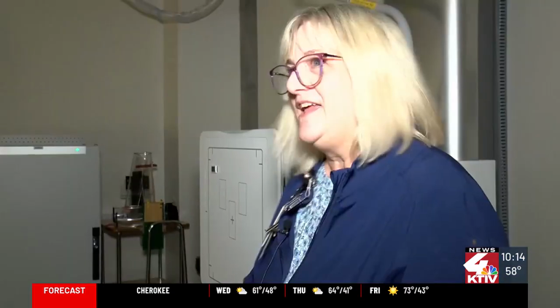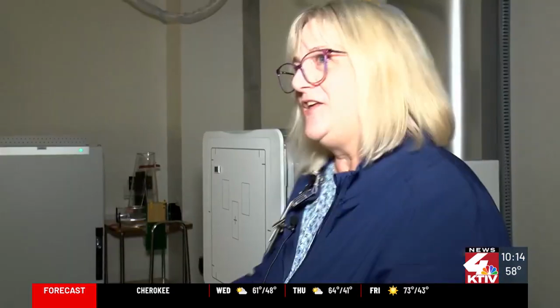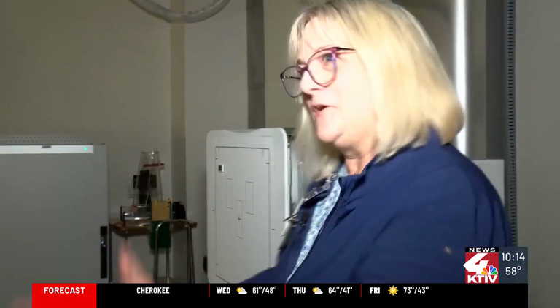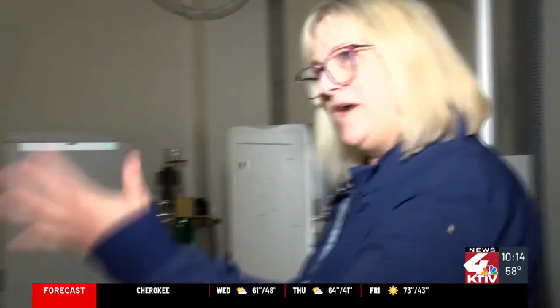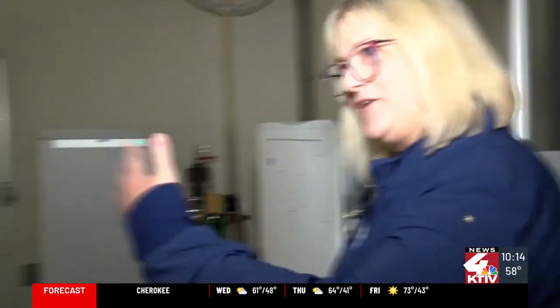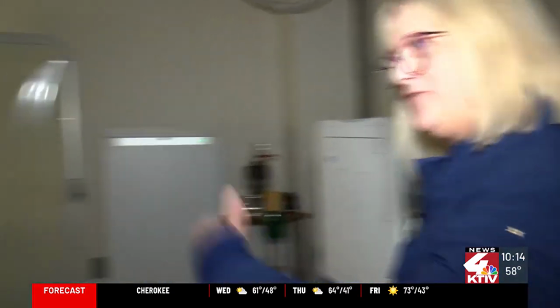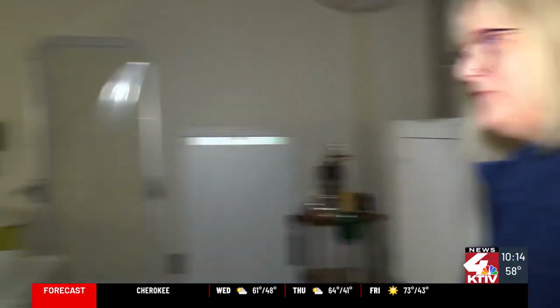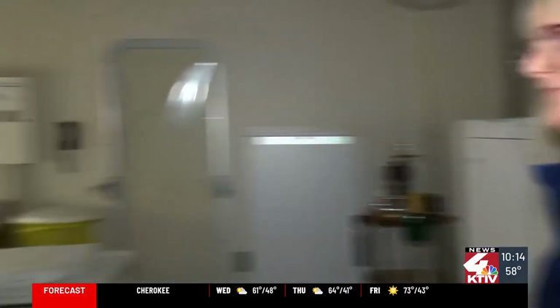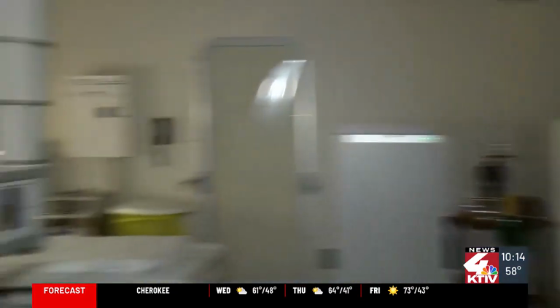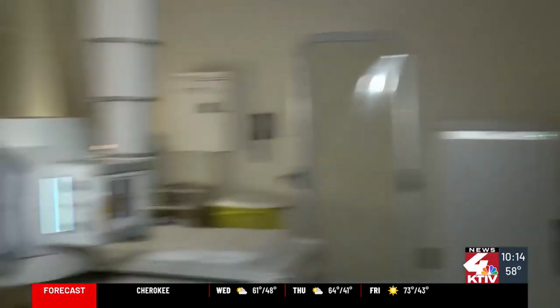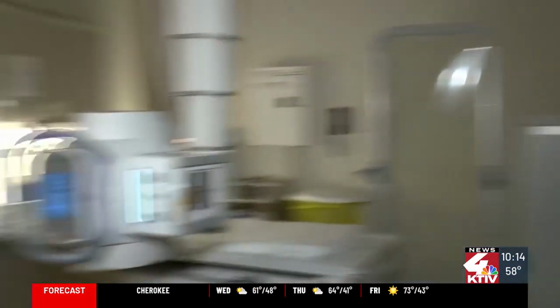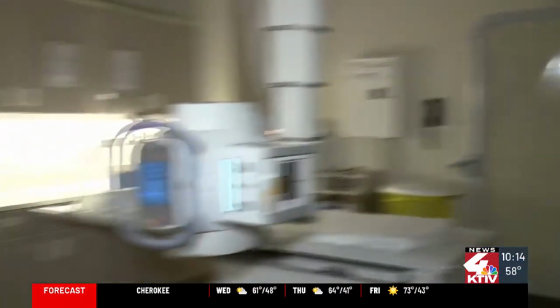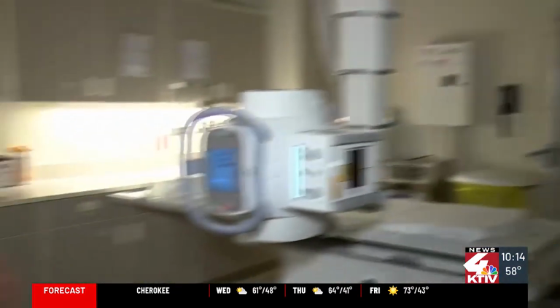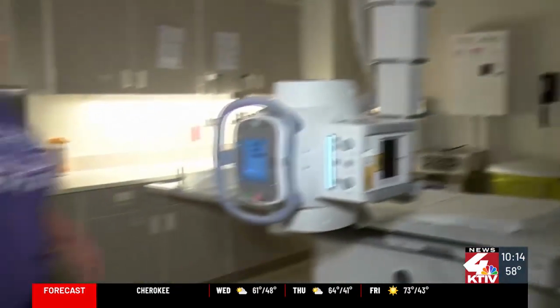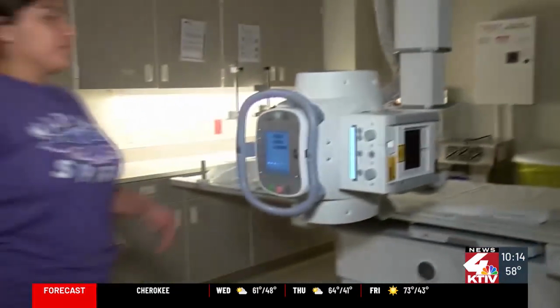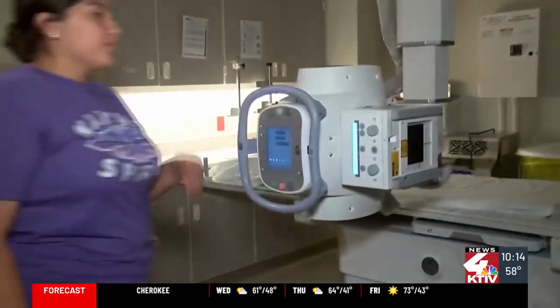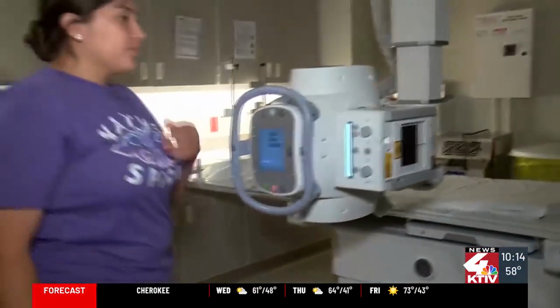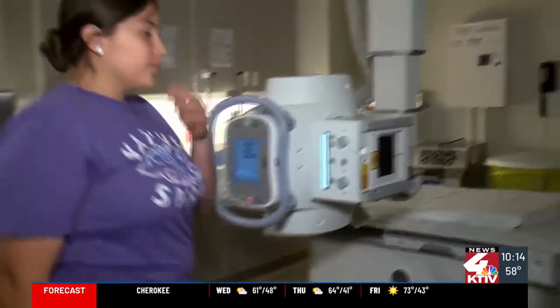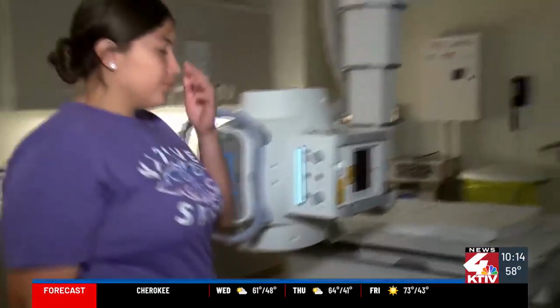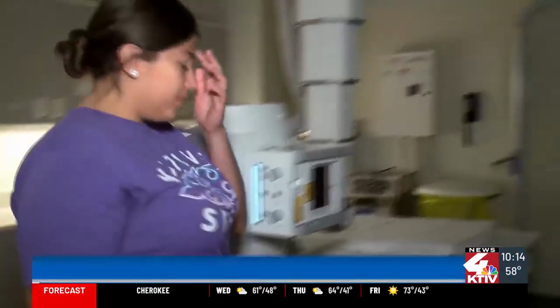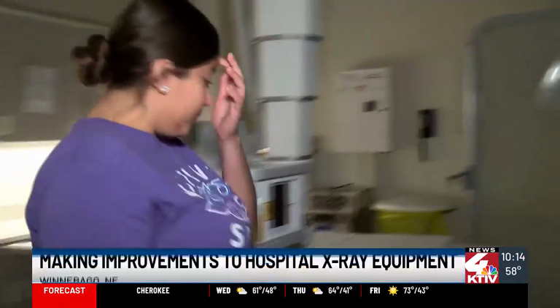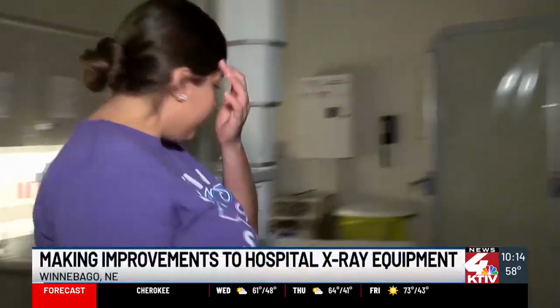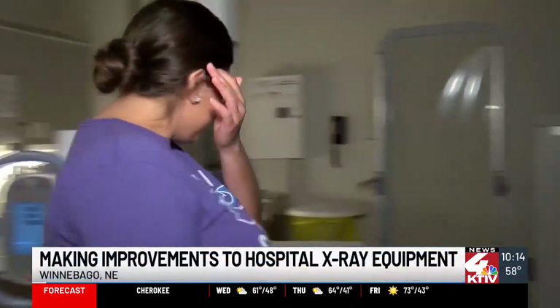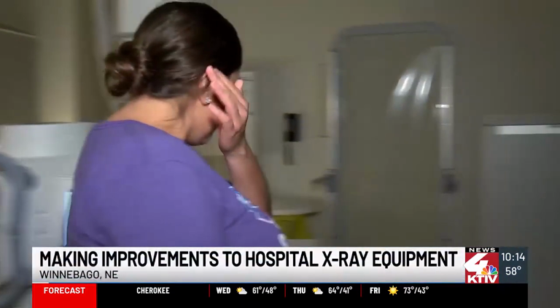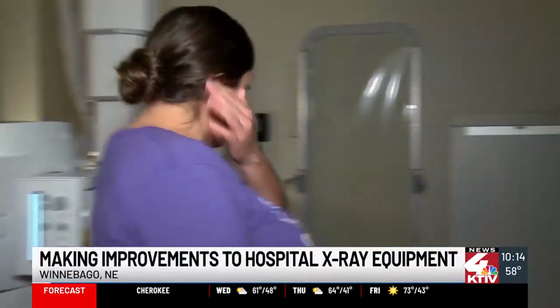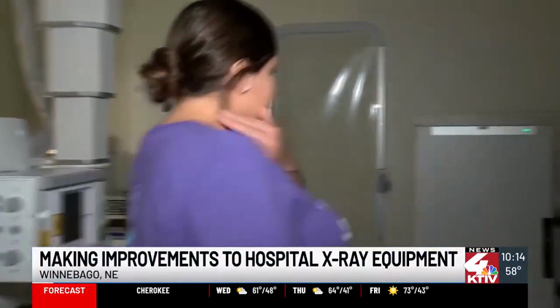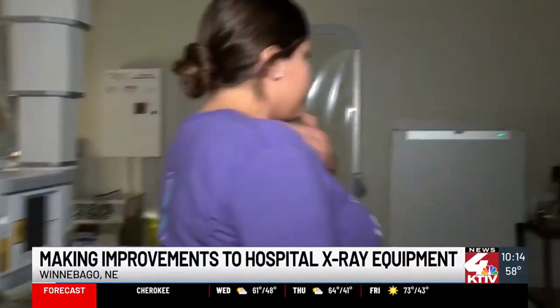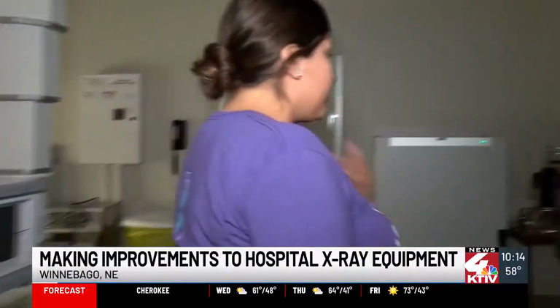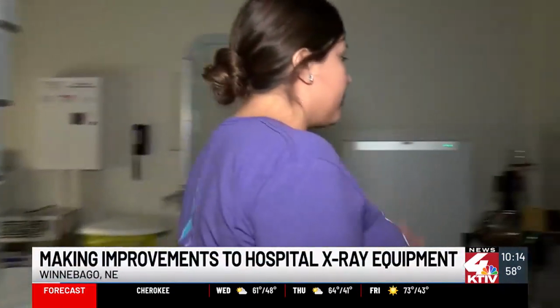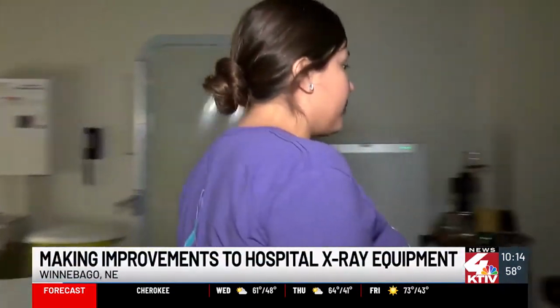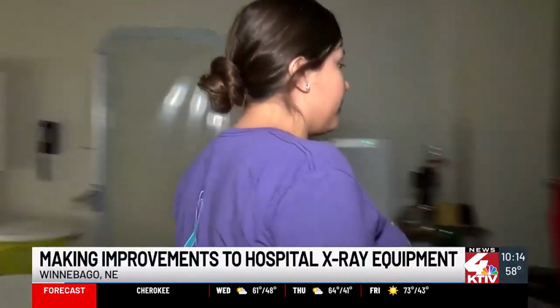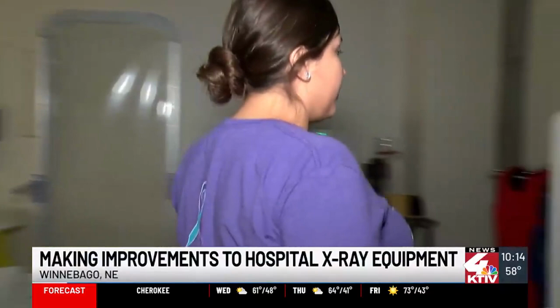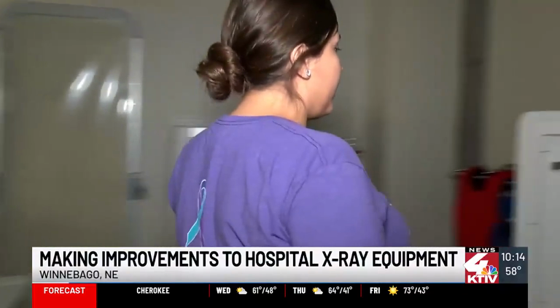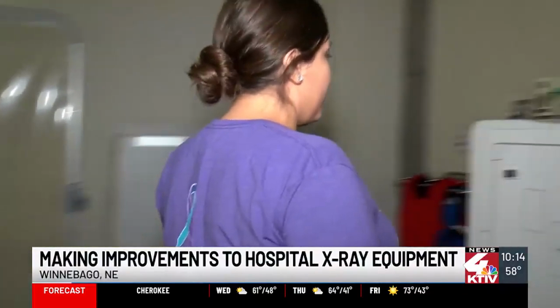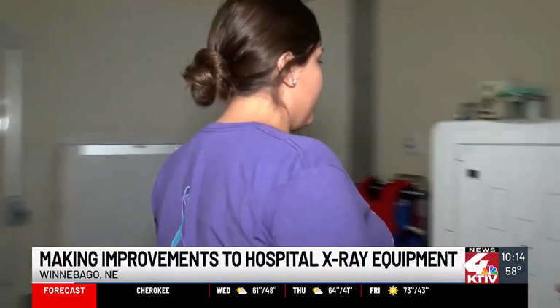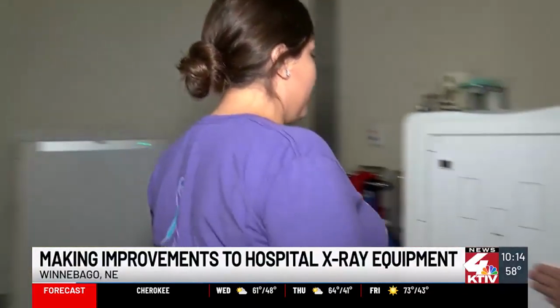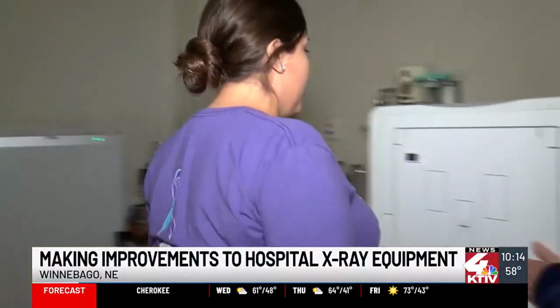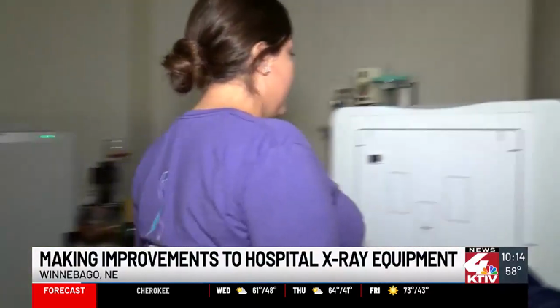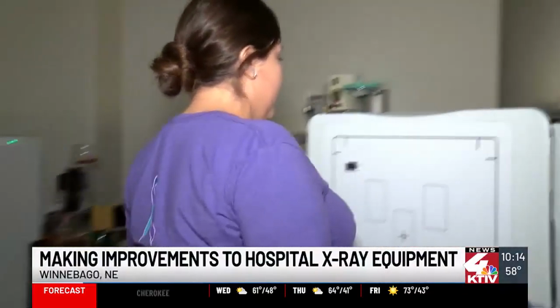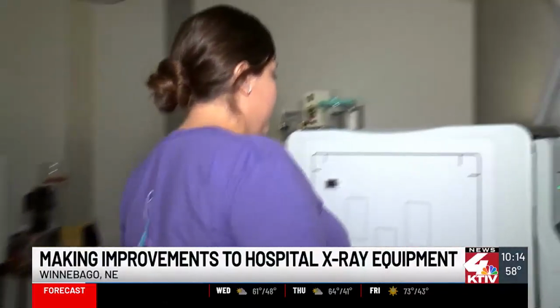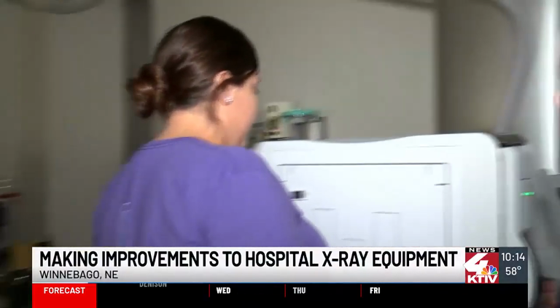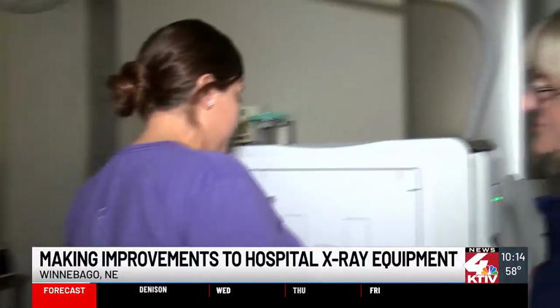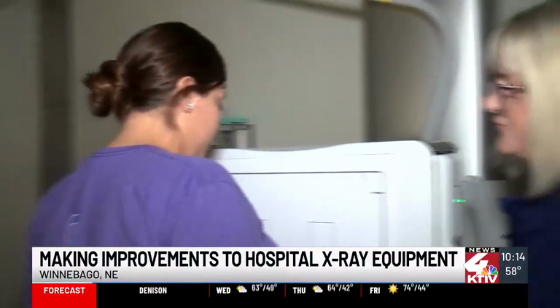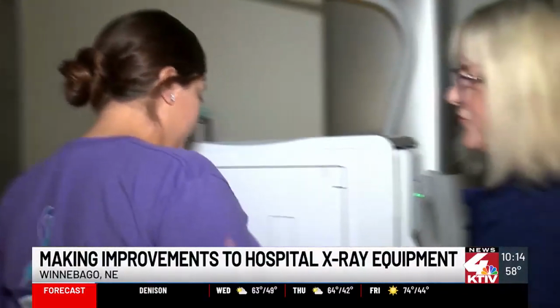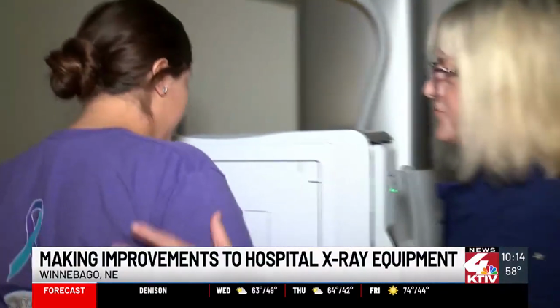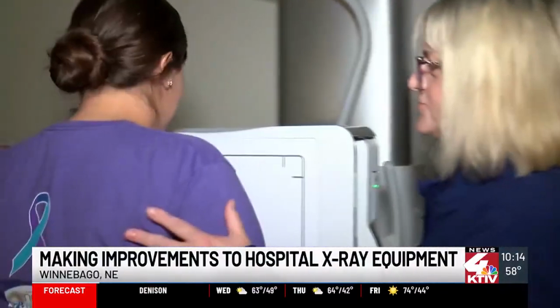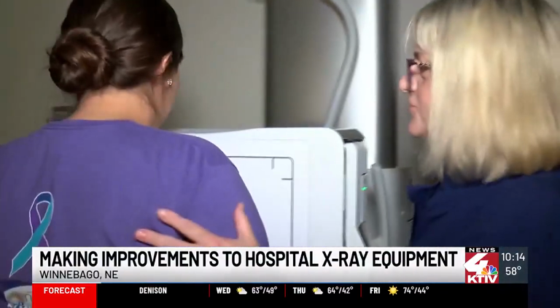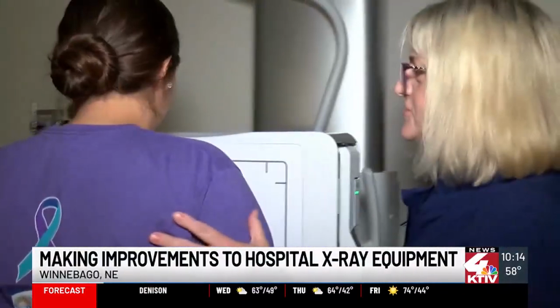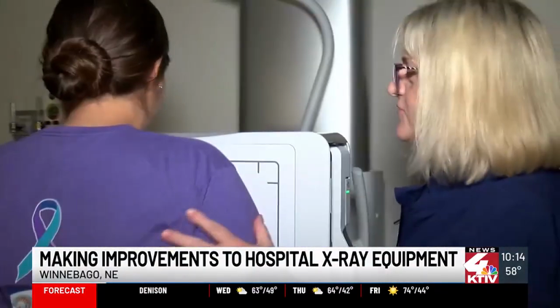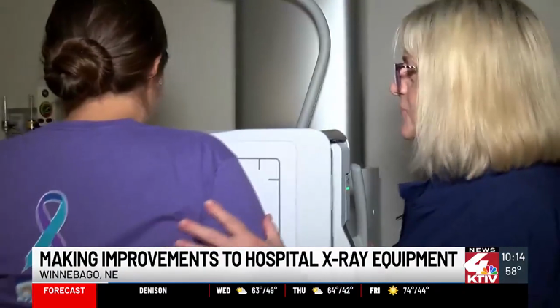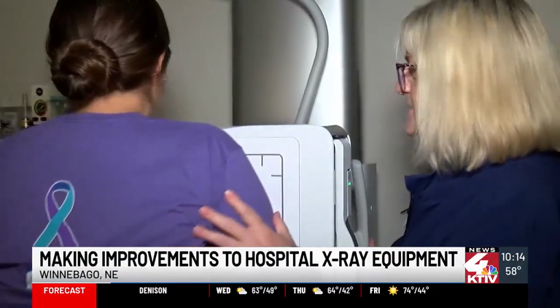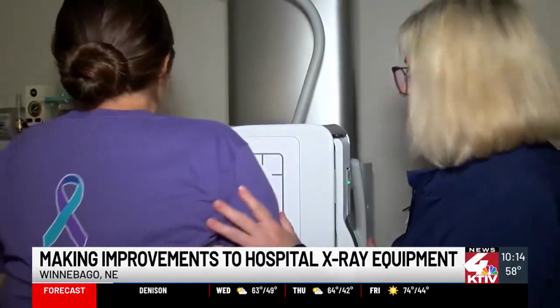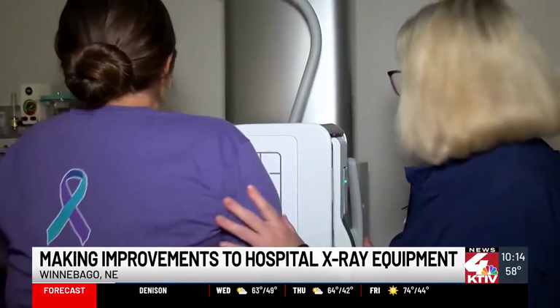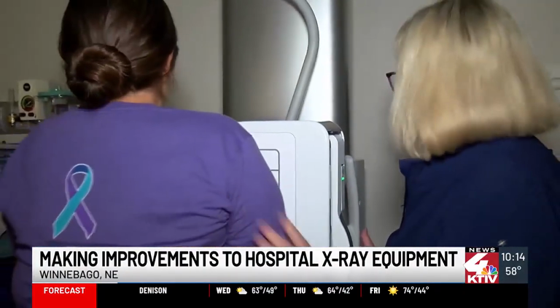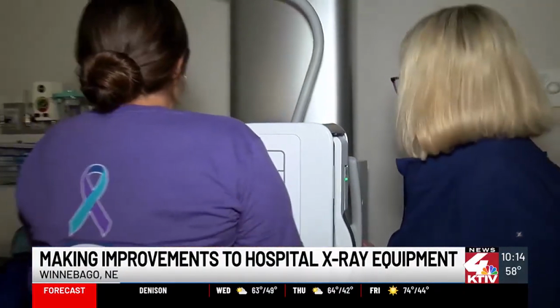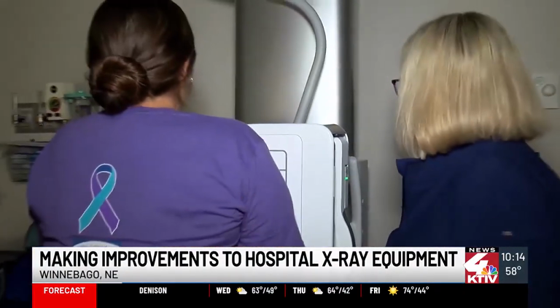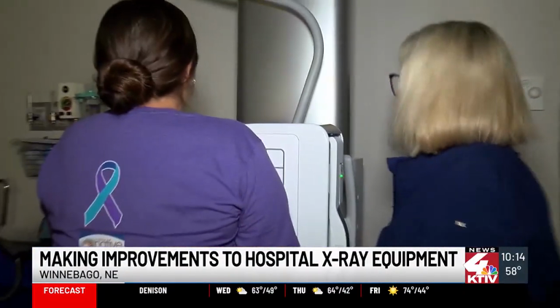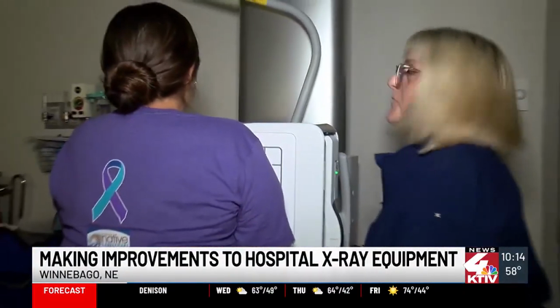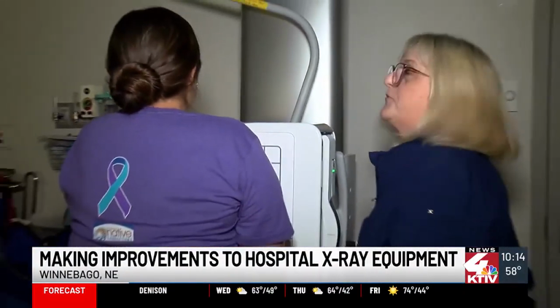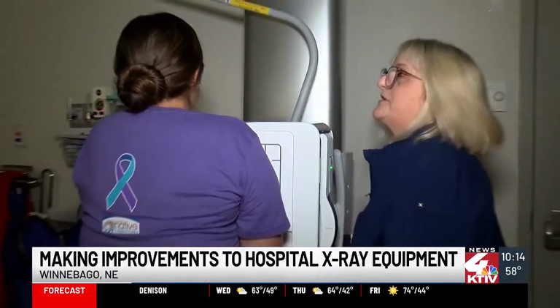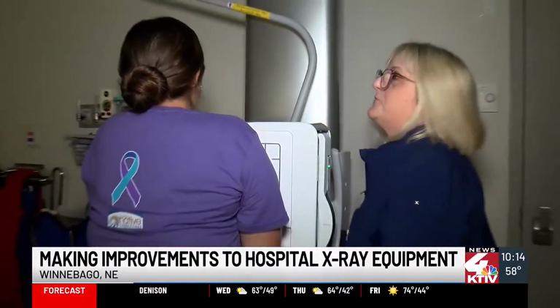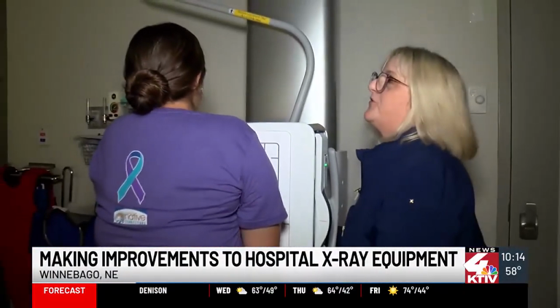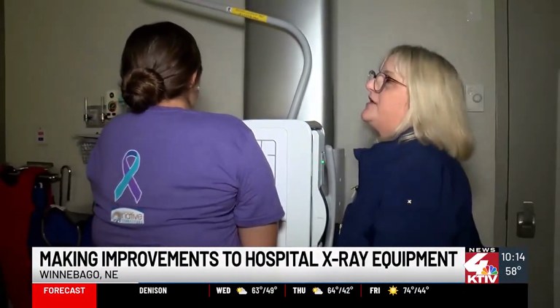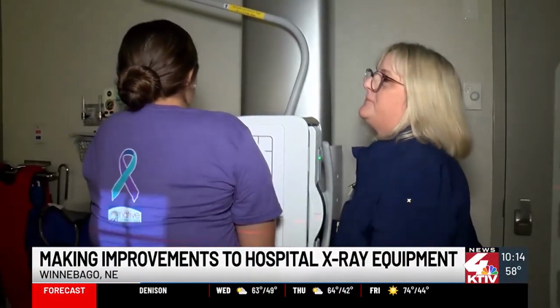Come on over, we'll get your X-ray. I'm going to have you face the board. Just roll your shoulders forward so they touch. I'm going to bring the board up.